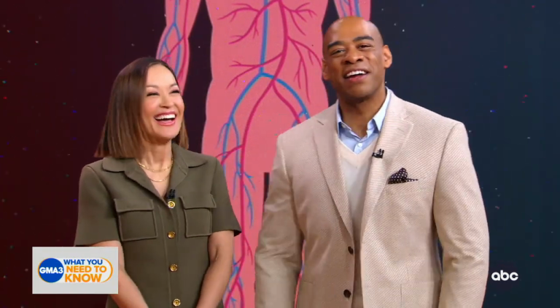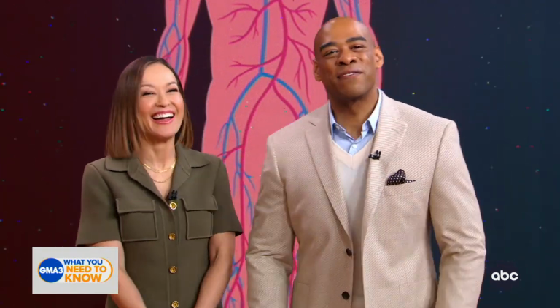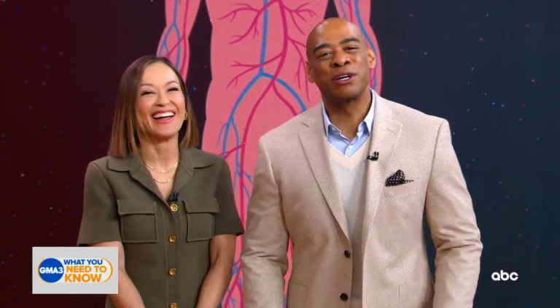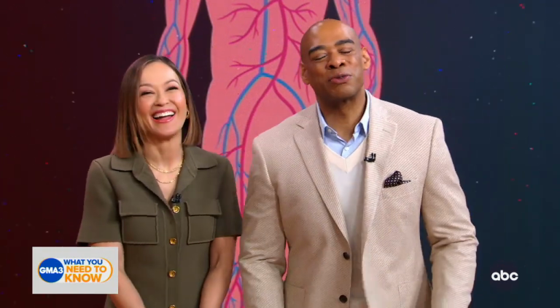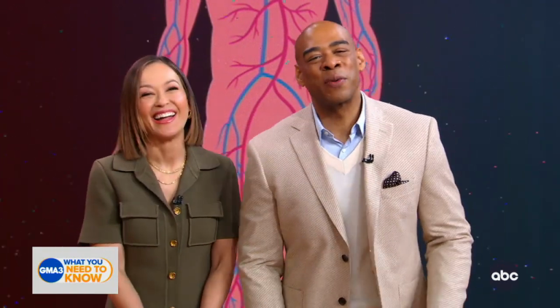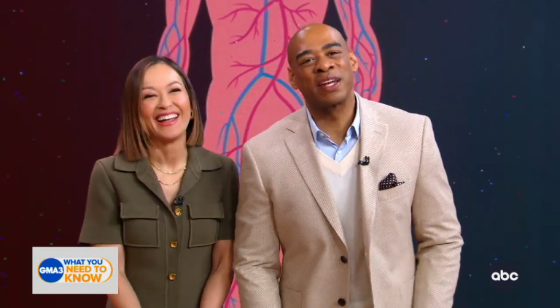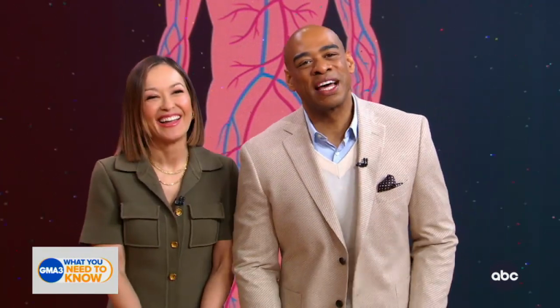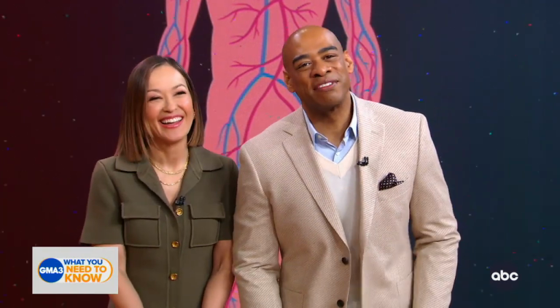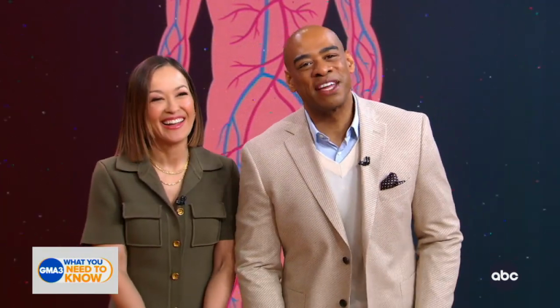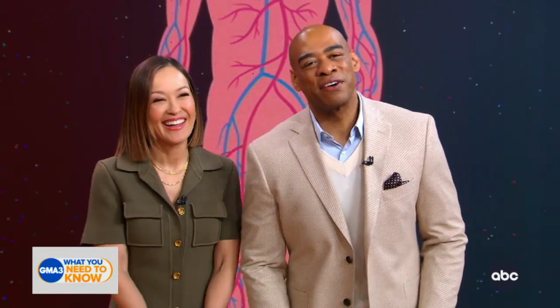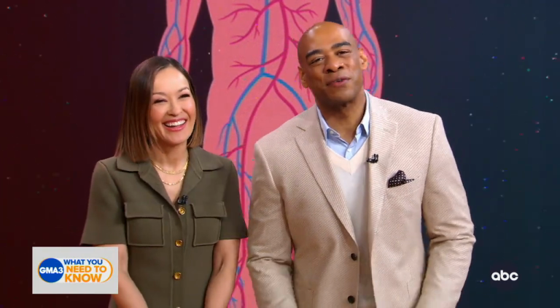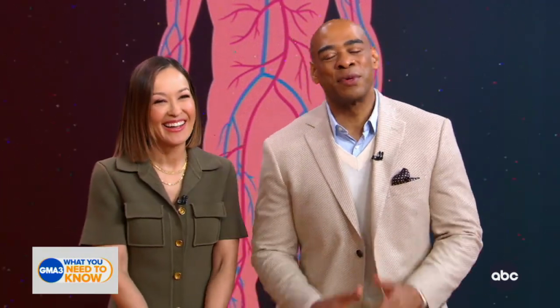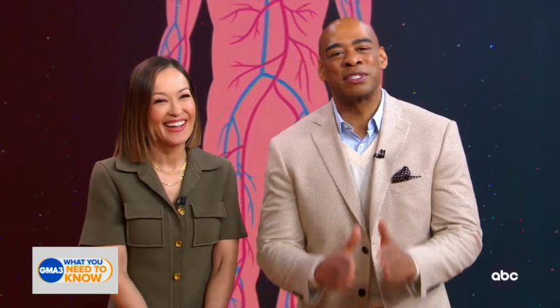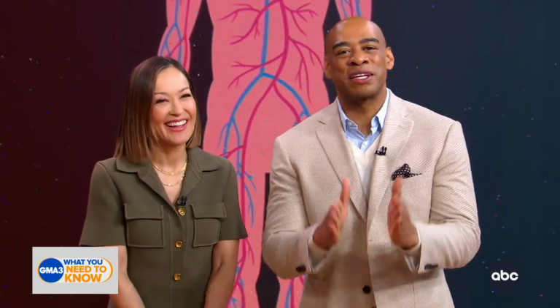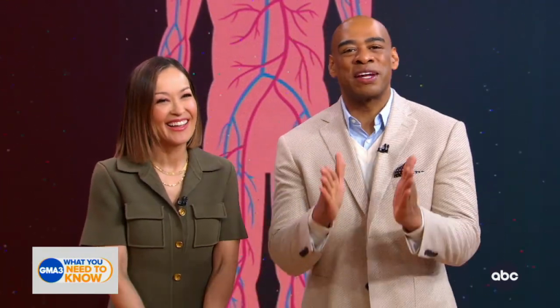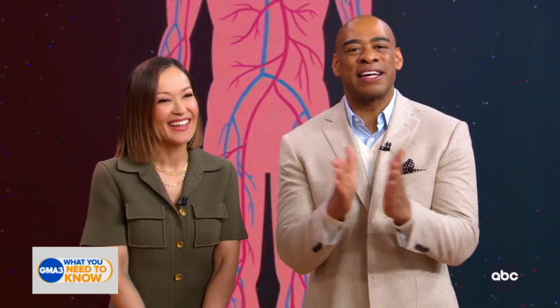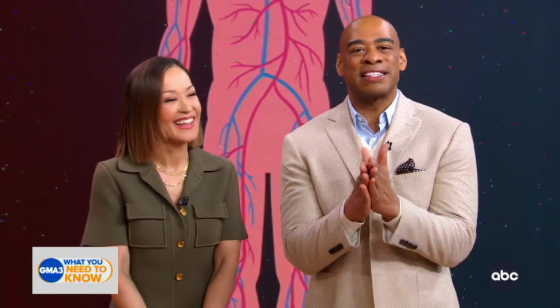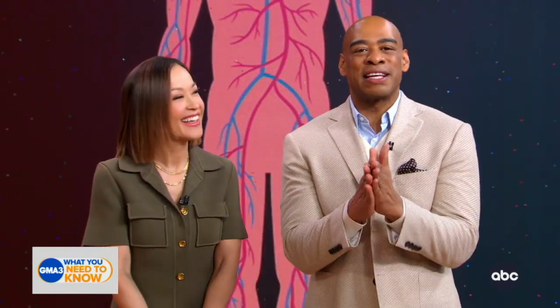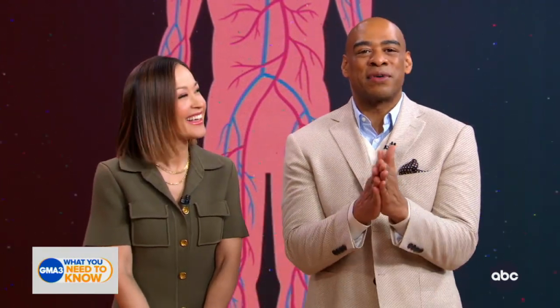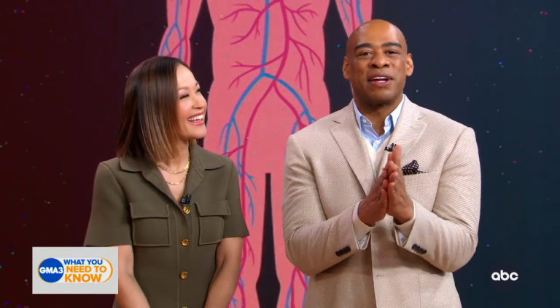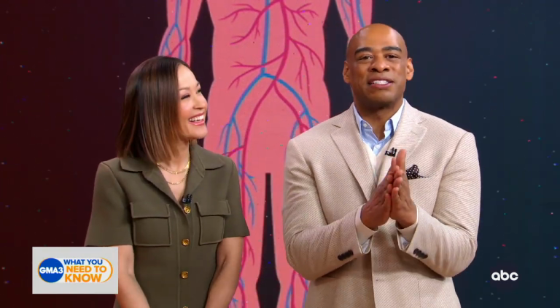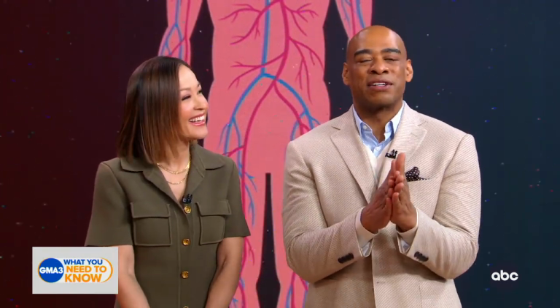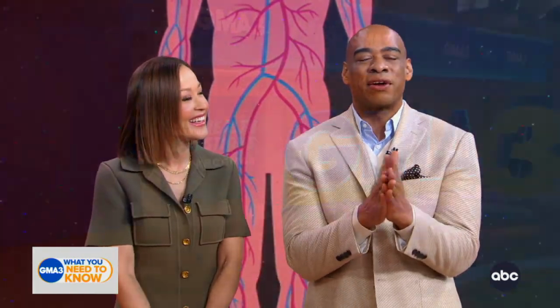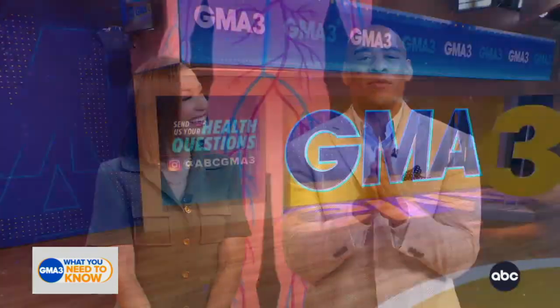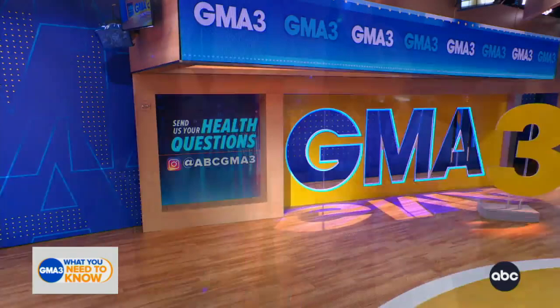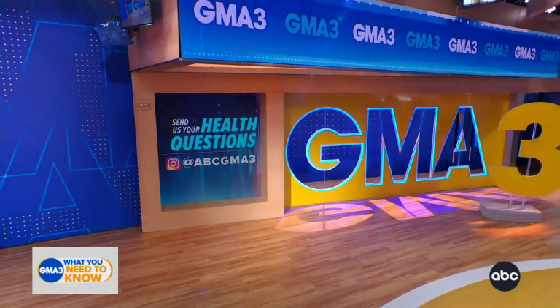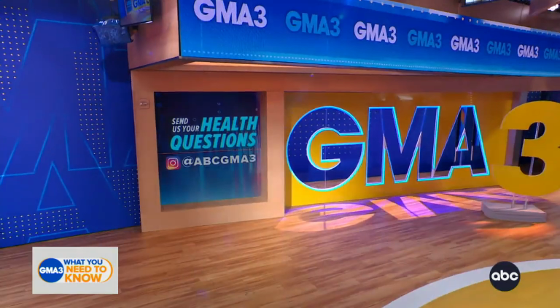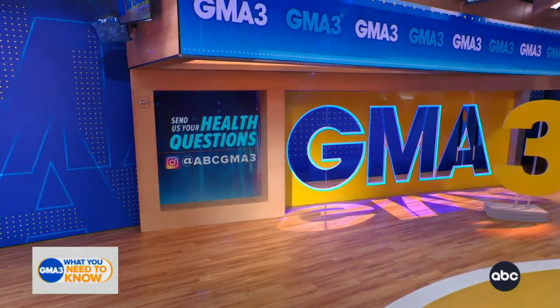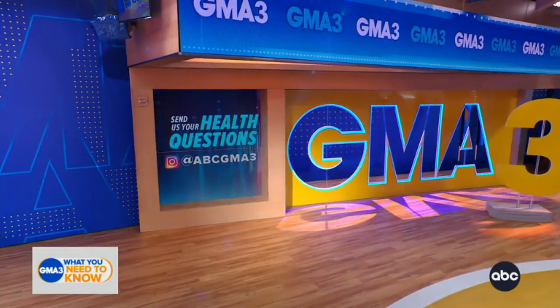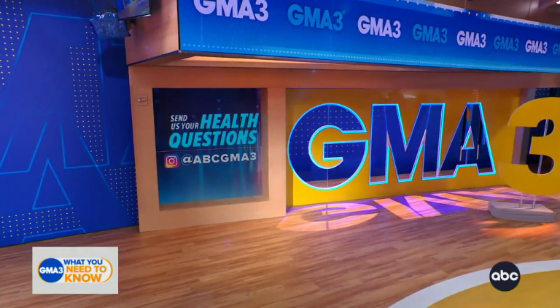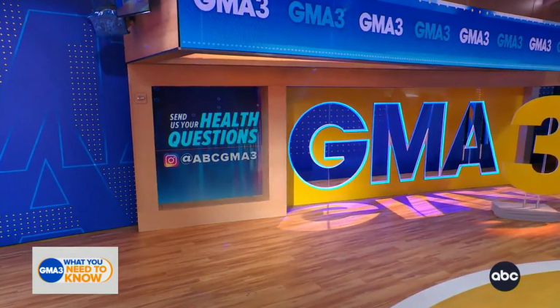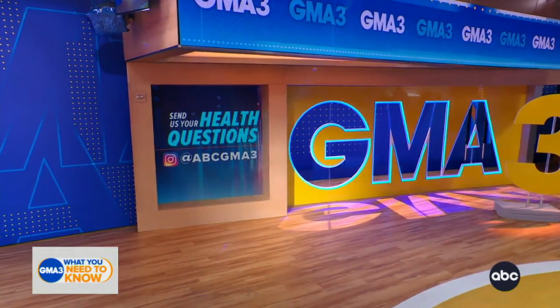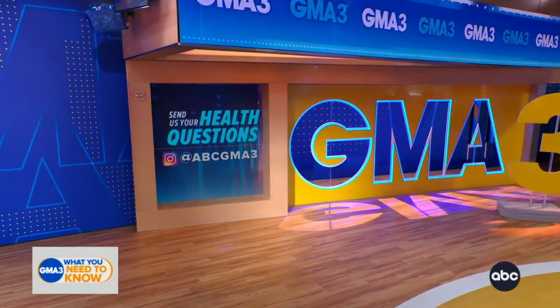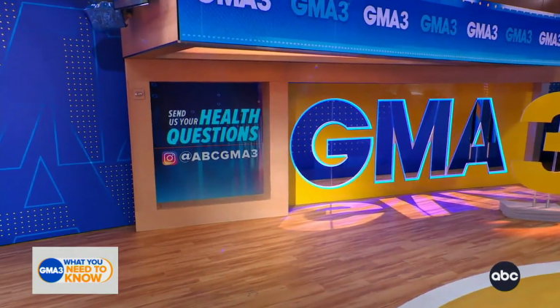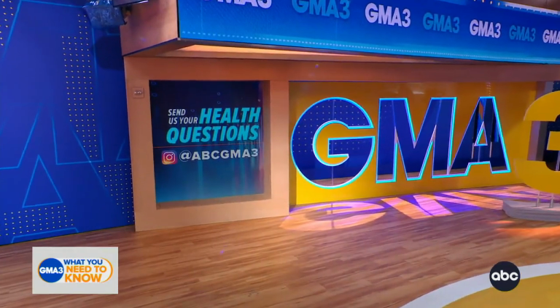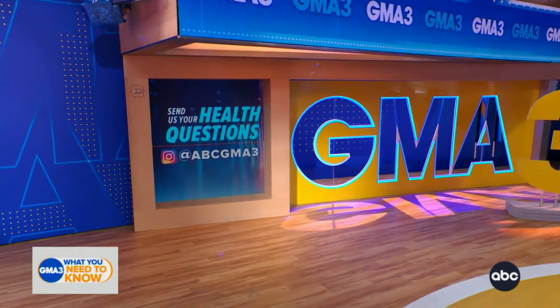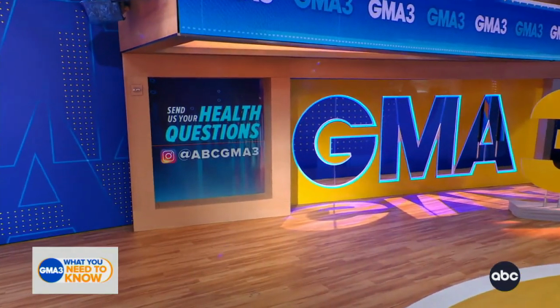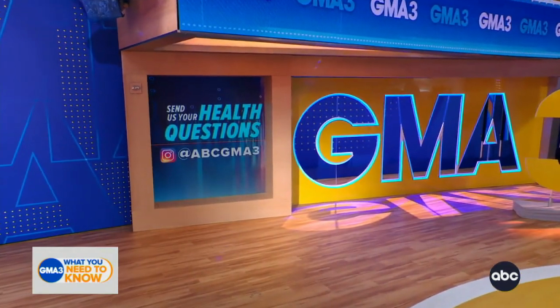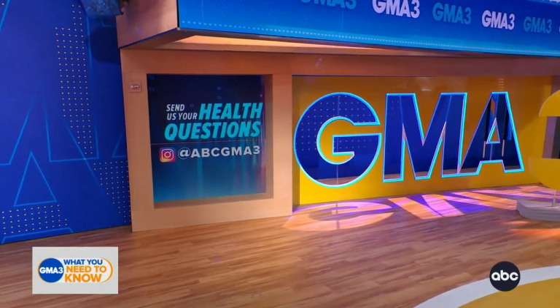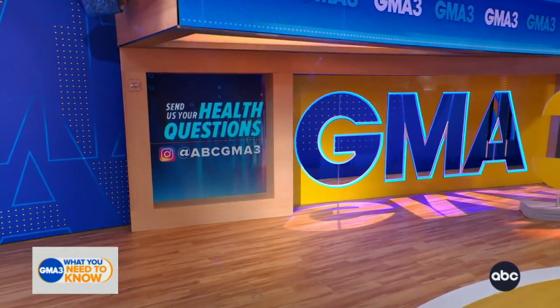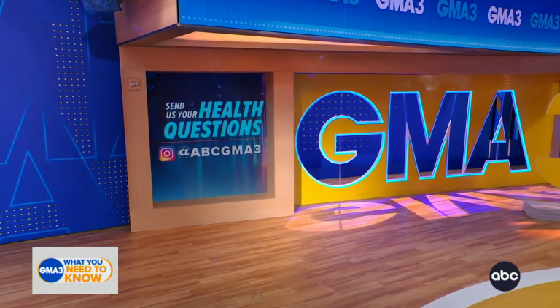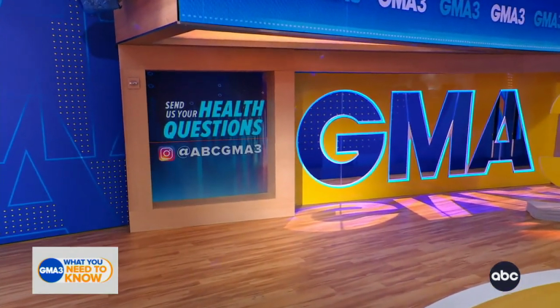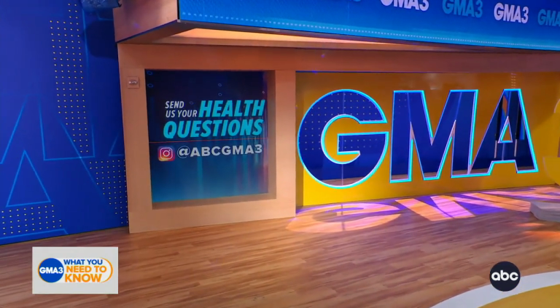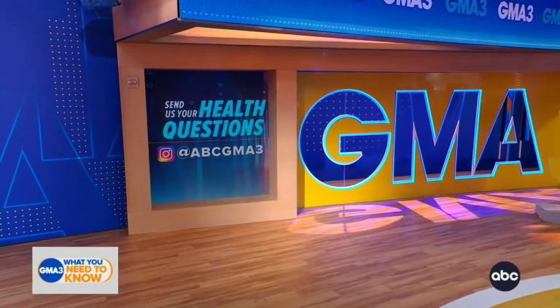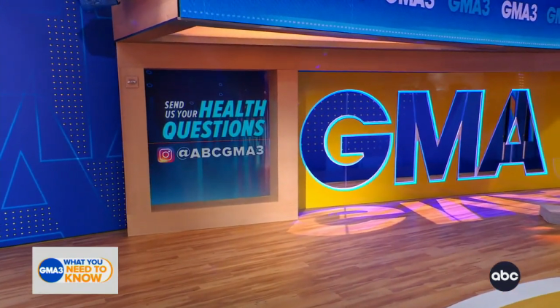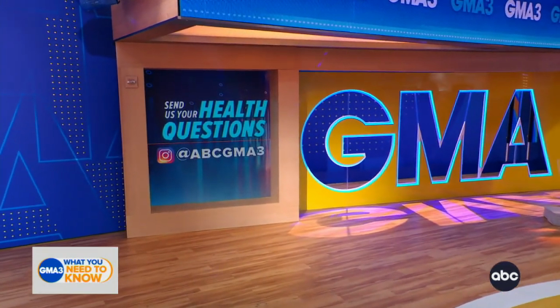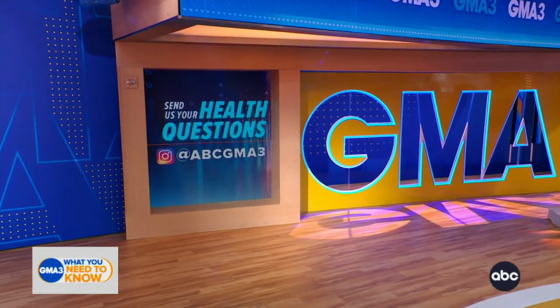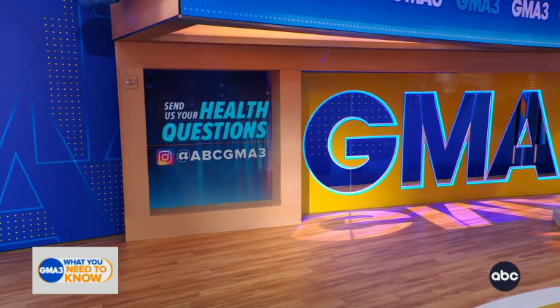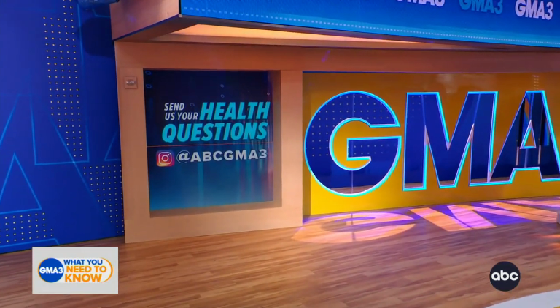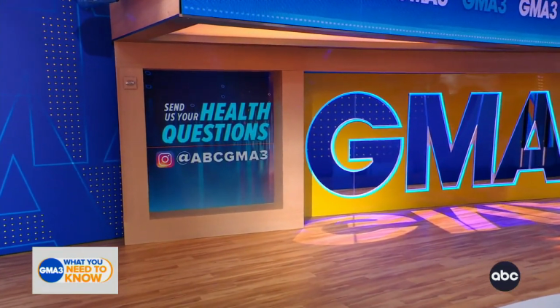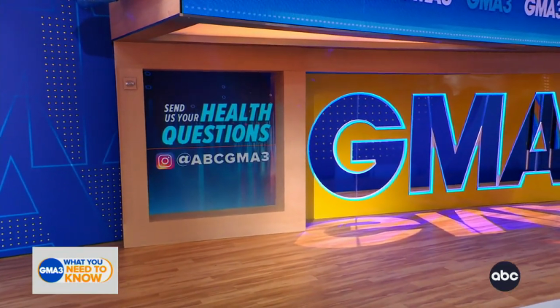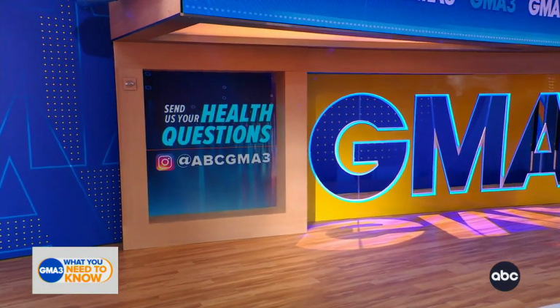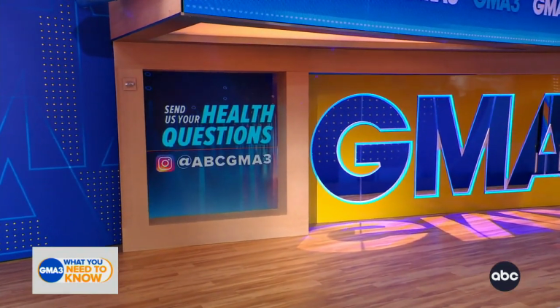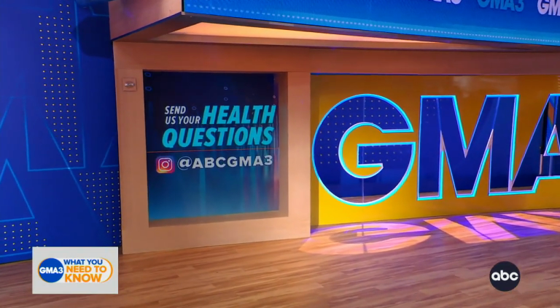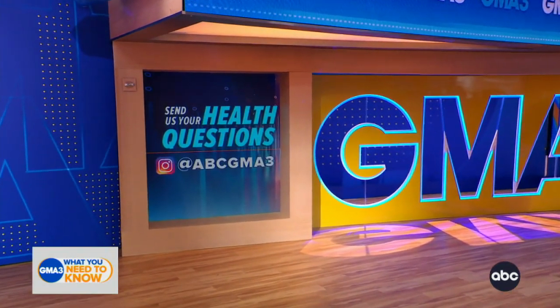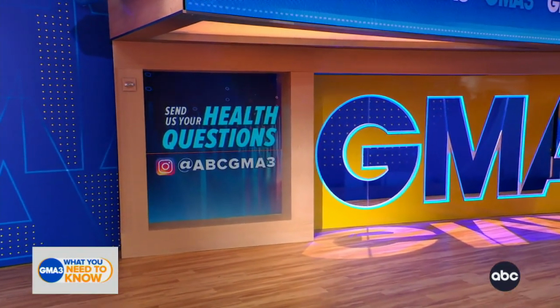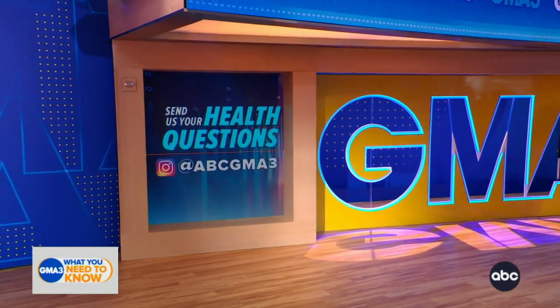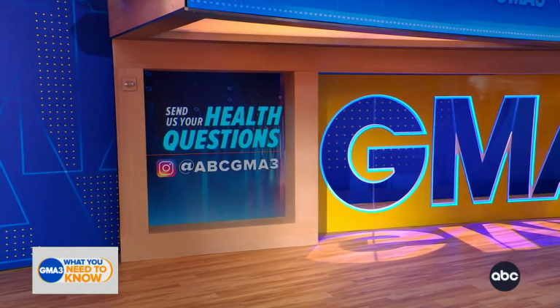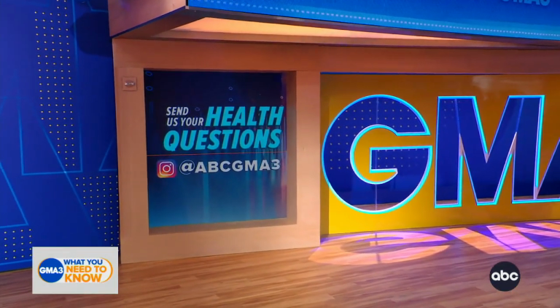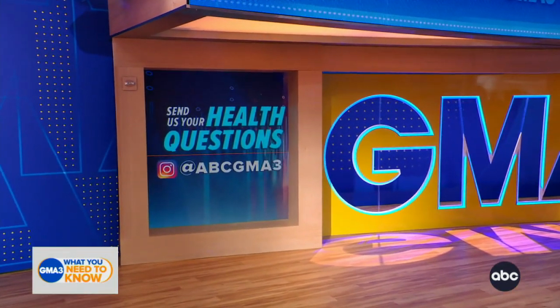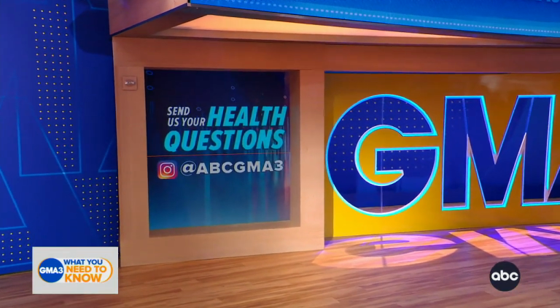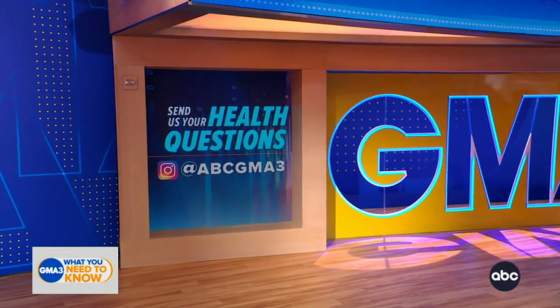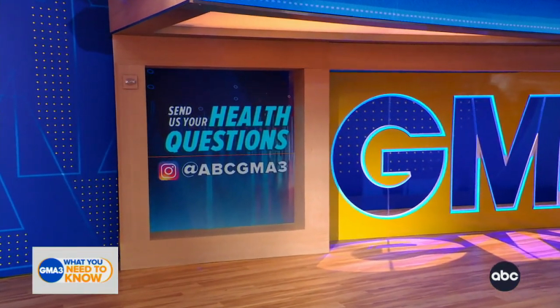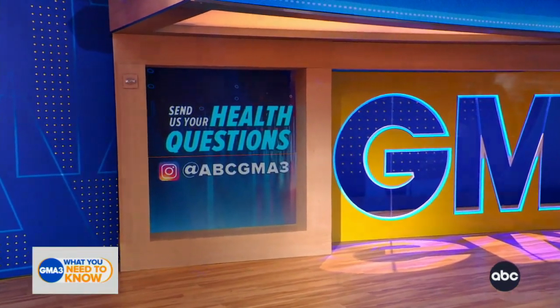We would love to hear from you. Hit us up on Instagram with all of your medical questions for our medical unit at ABCGMA3.